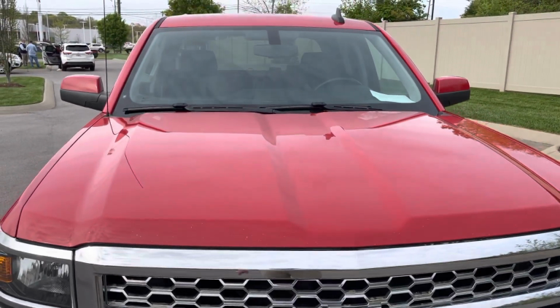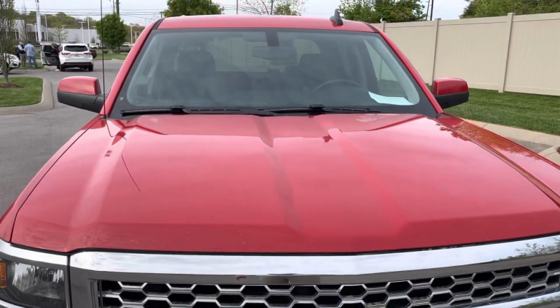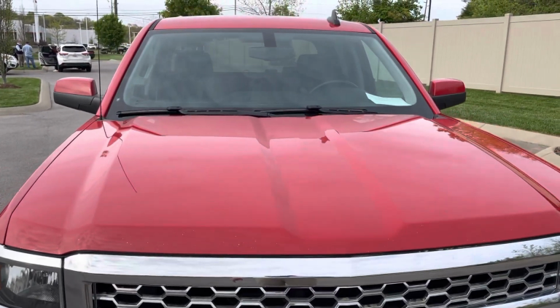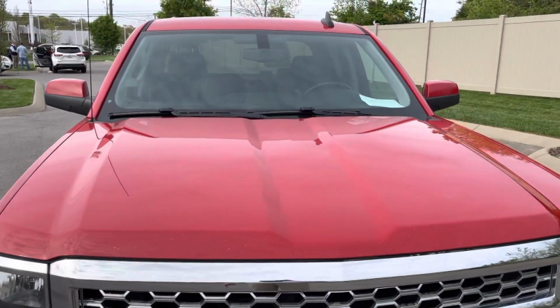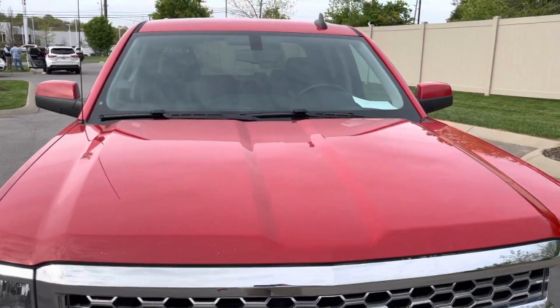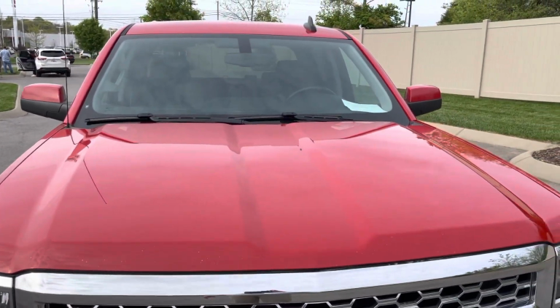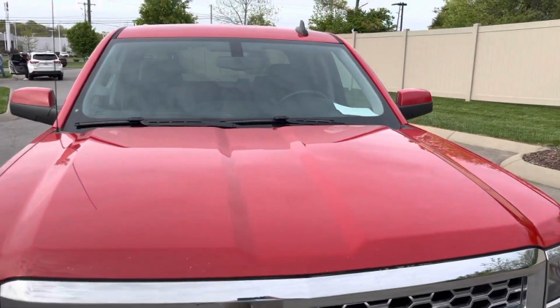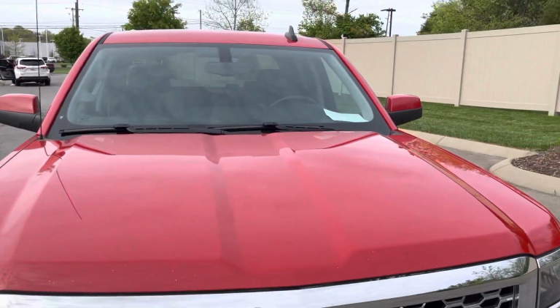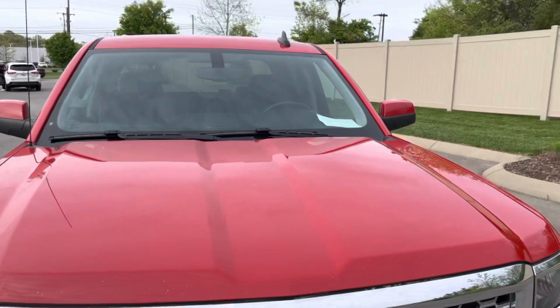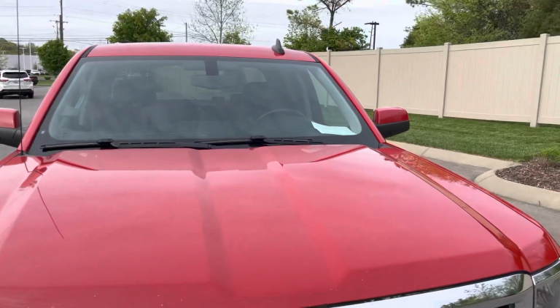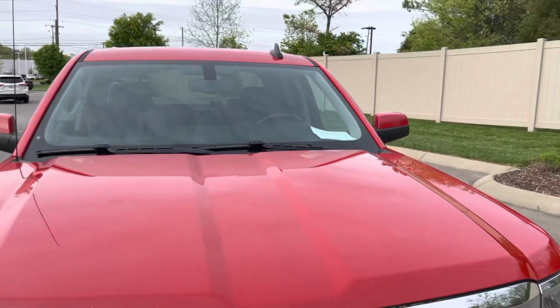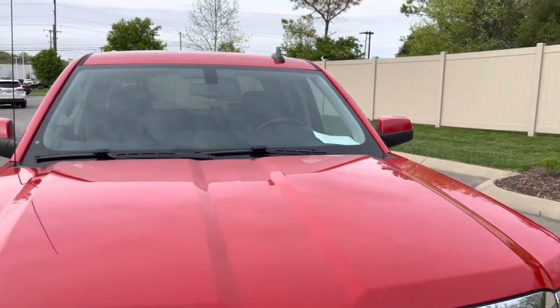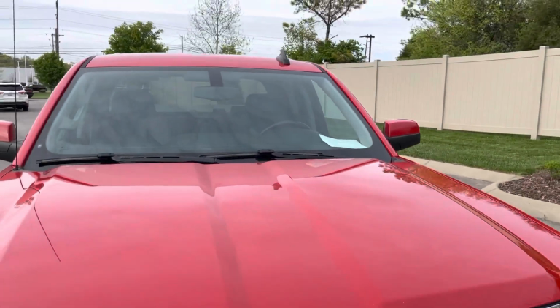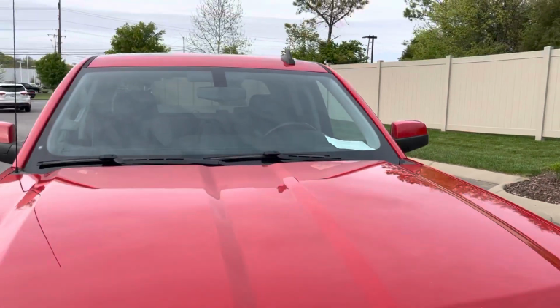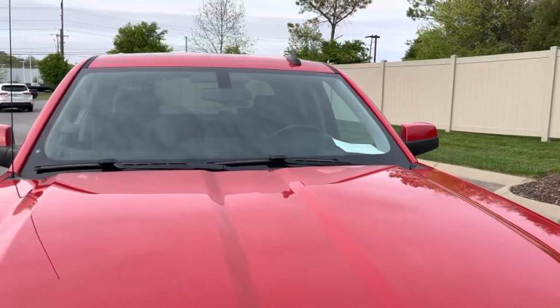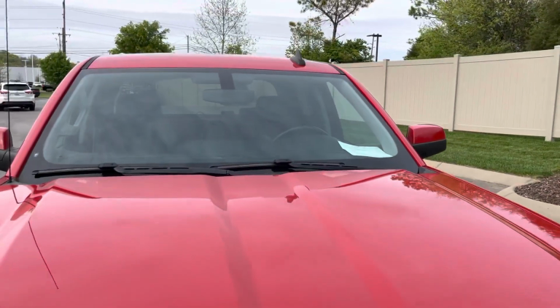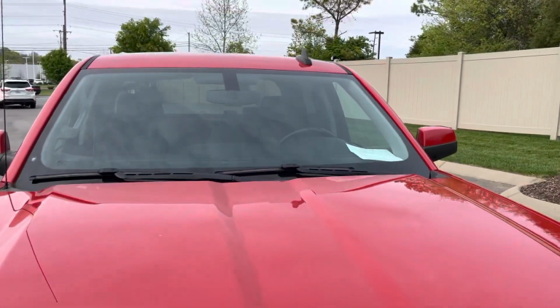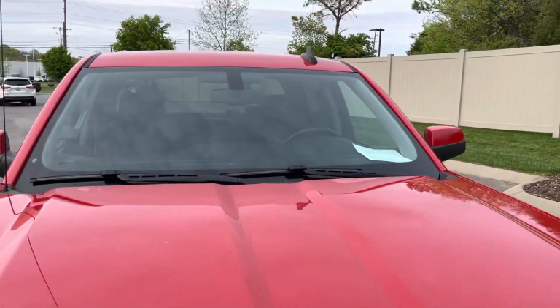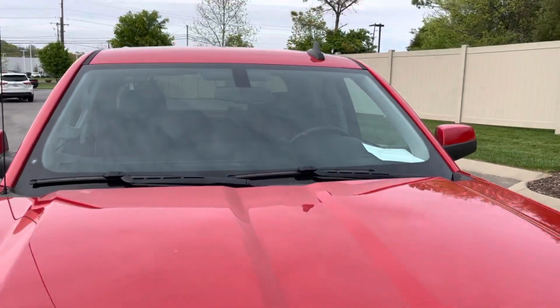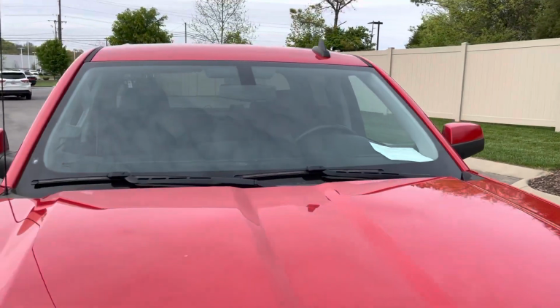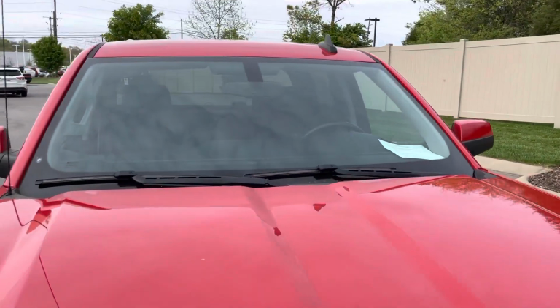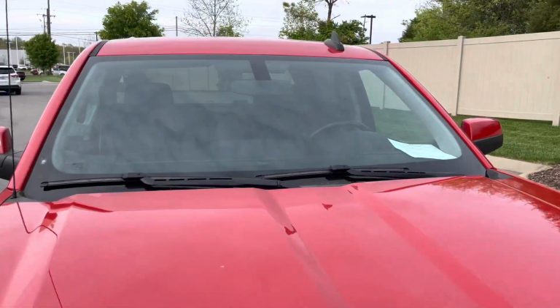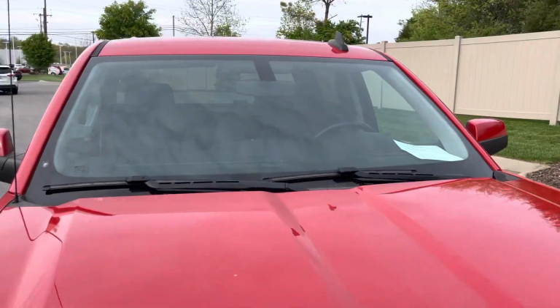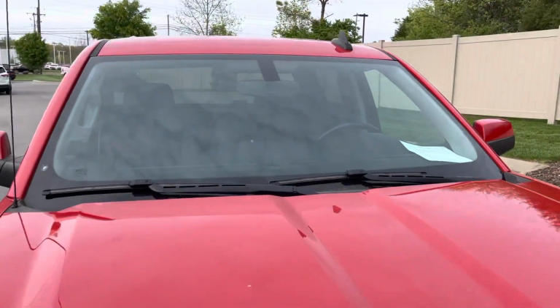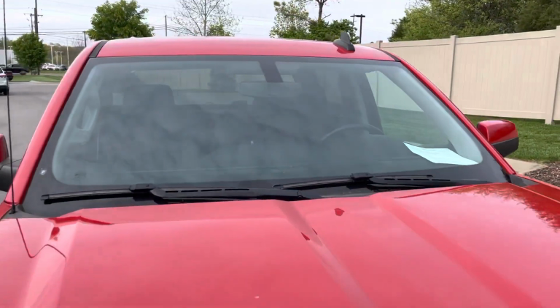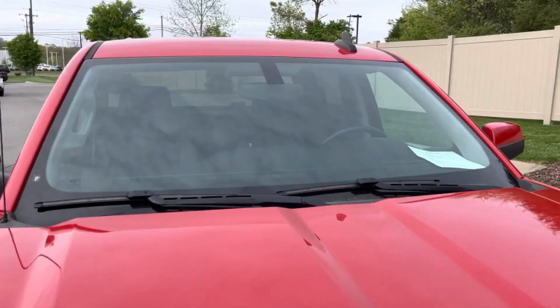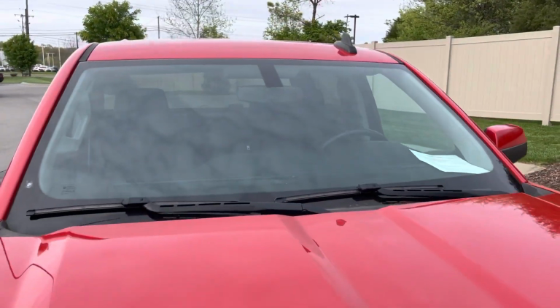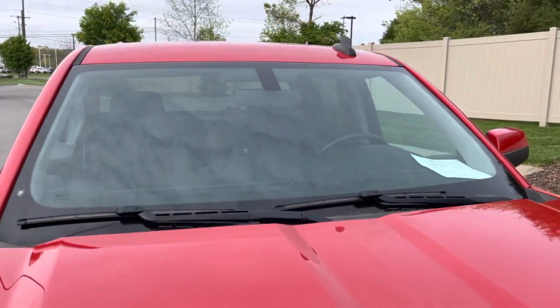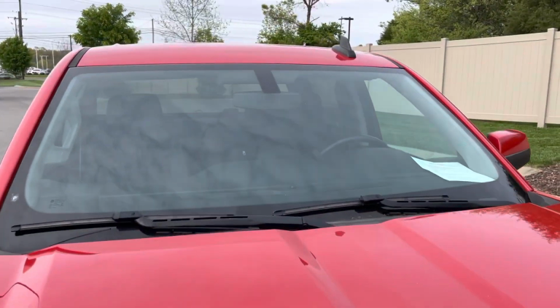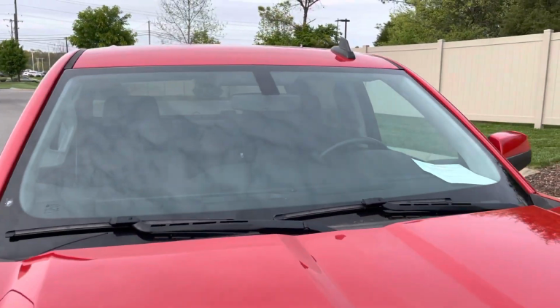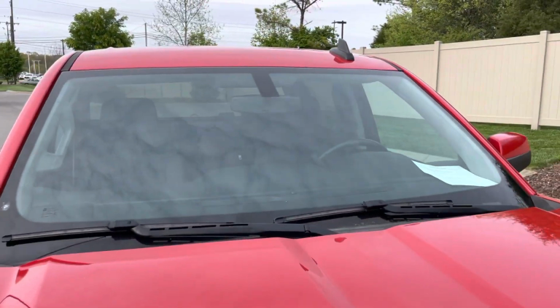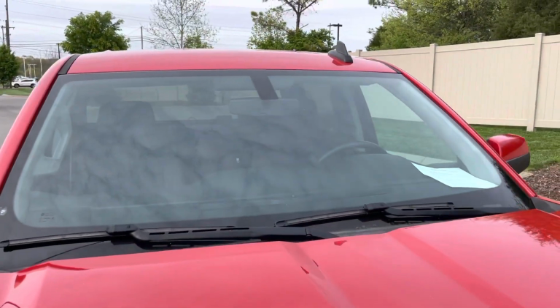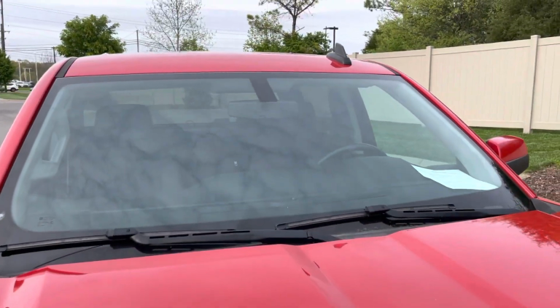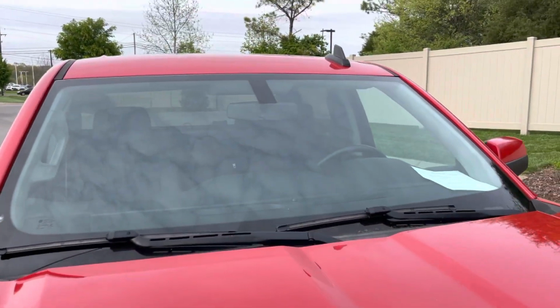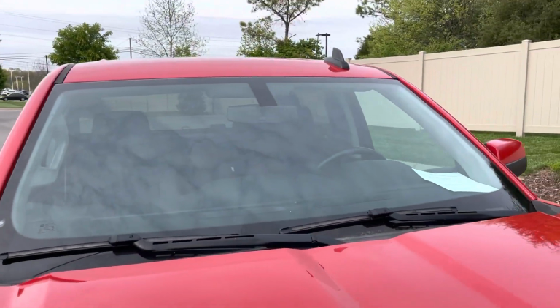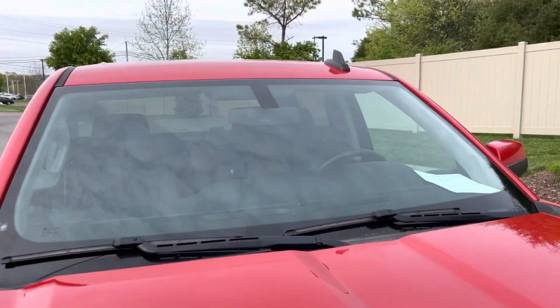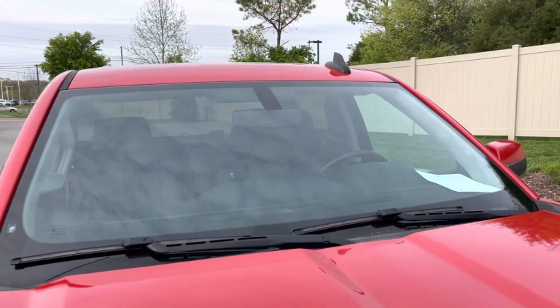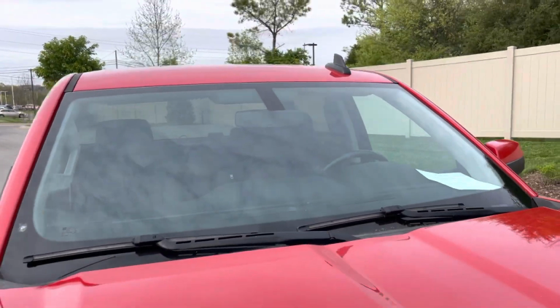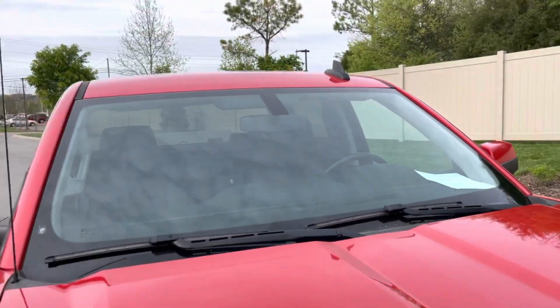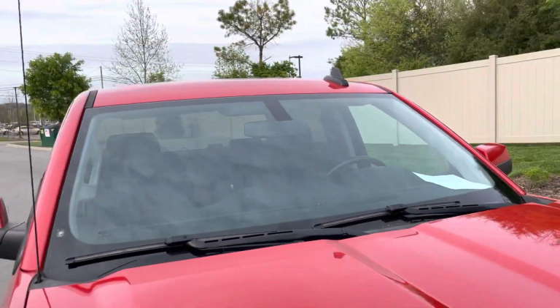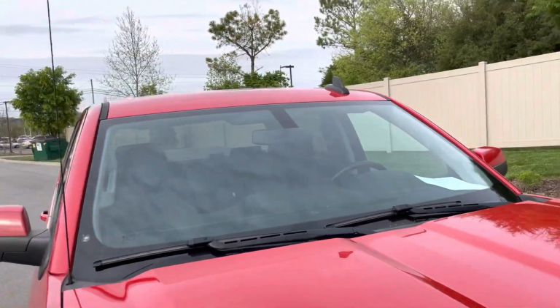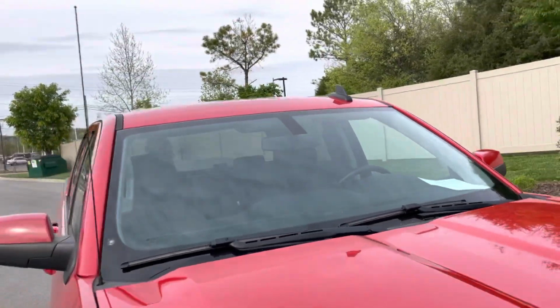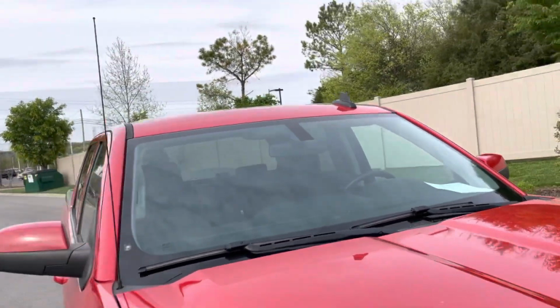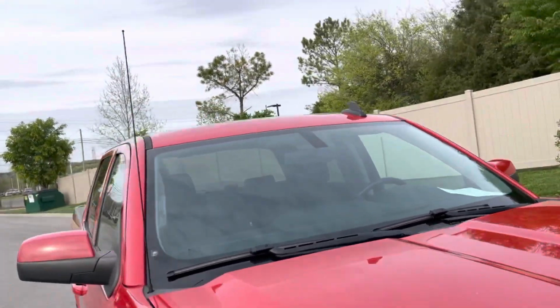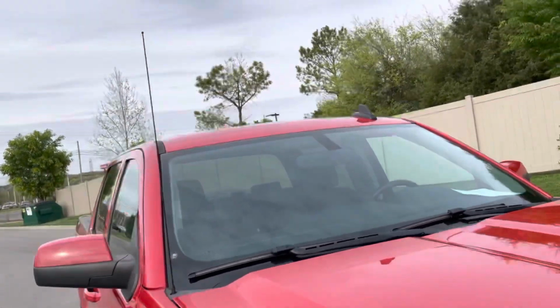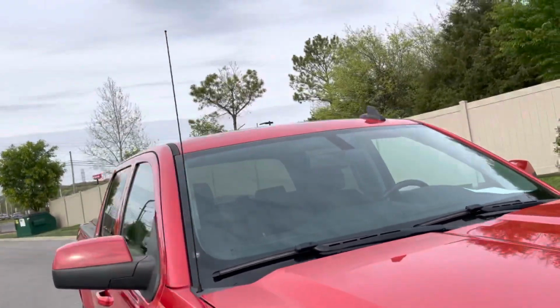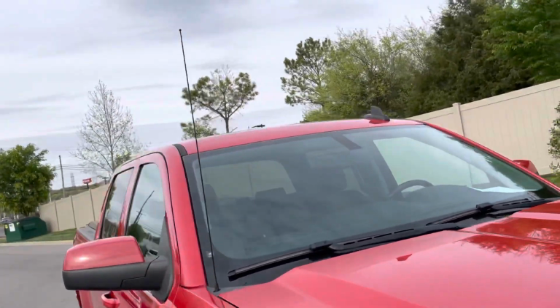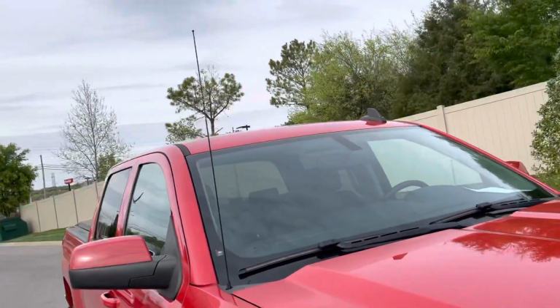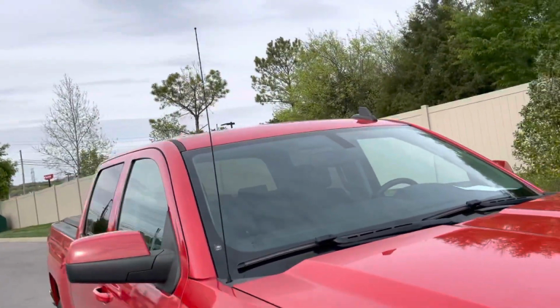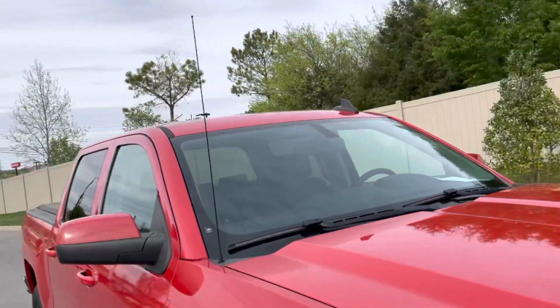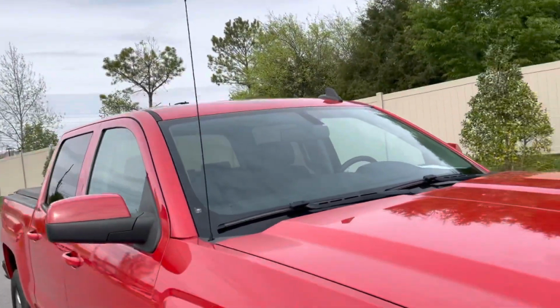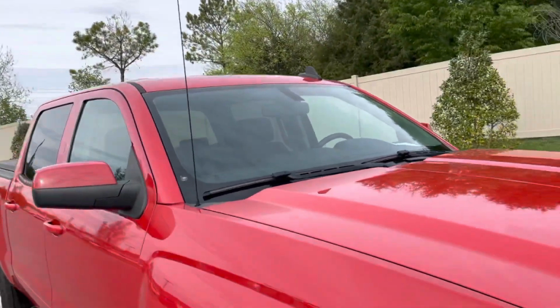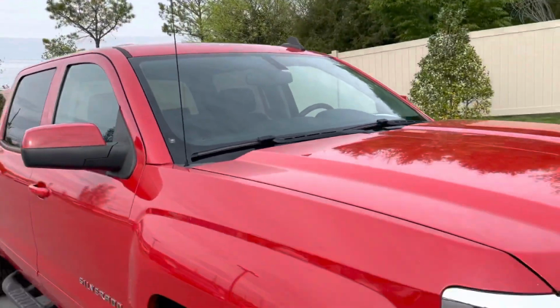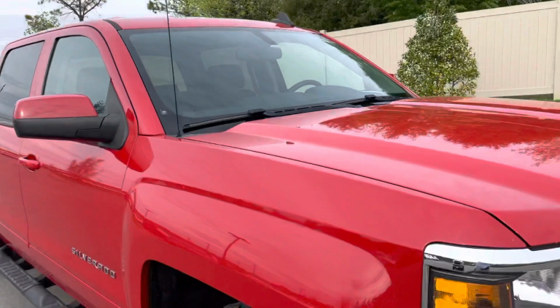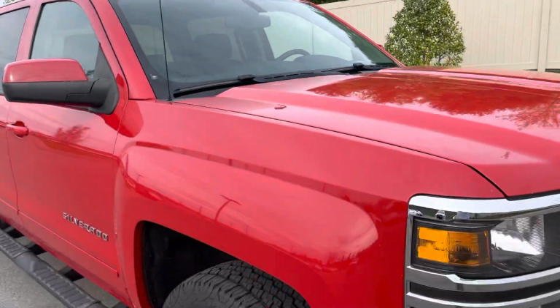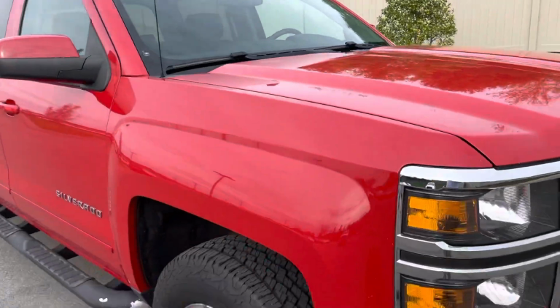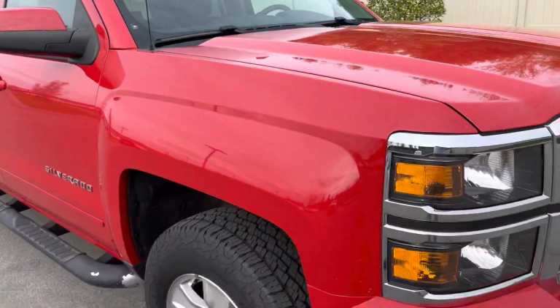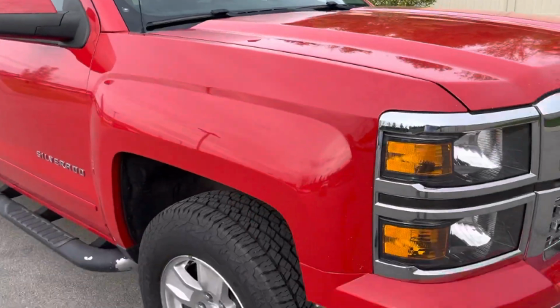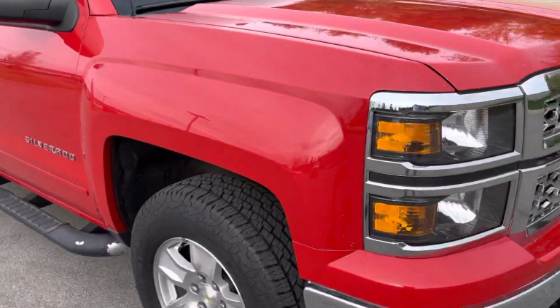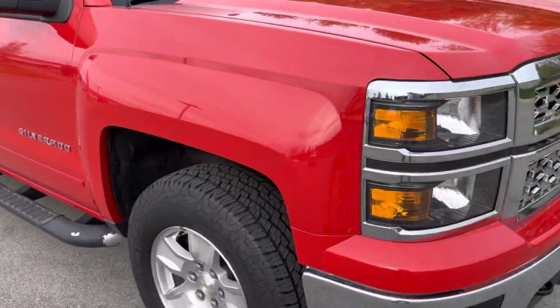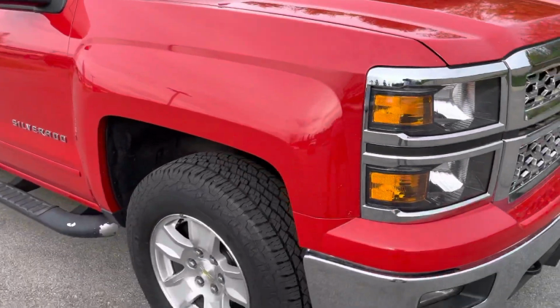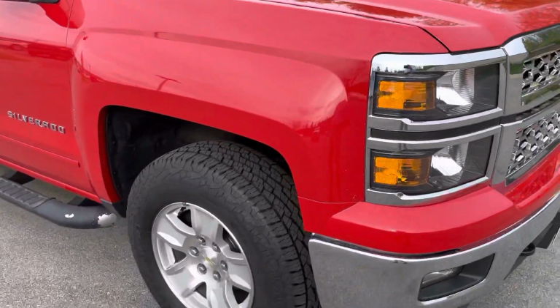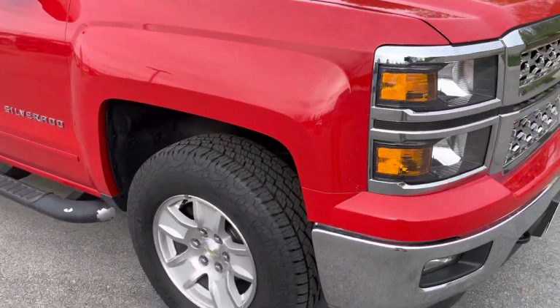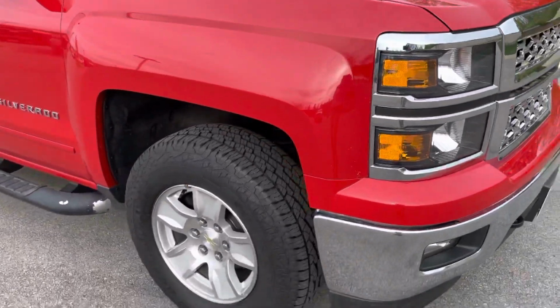Rest of the hood looks great. Windshield looks awesome. We'll go down the passenger side next.